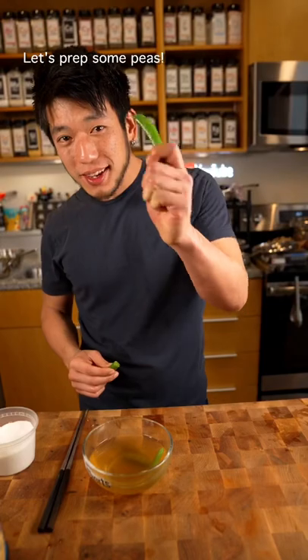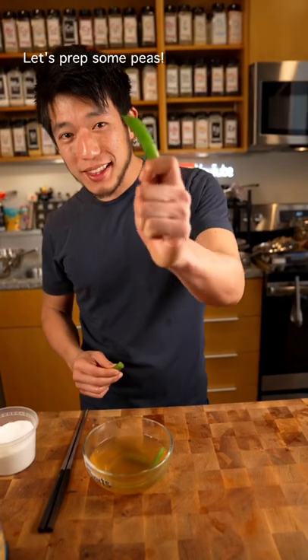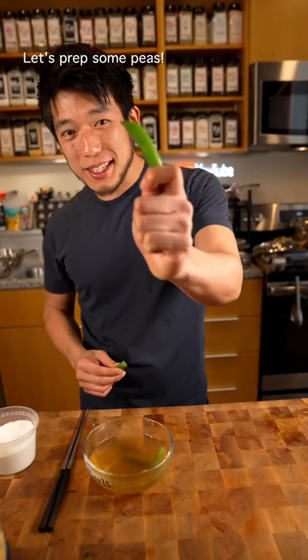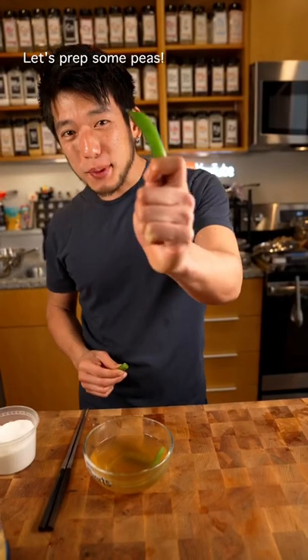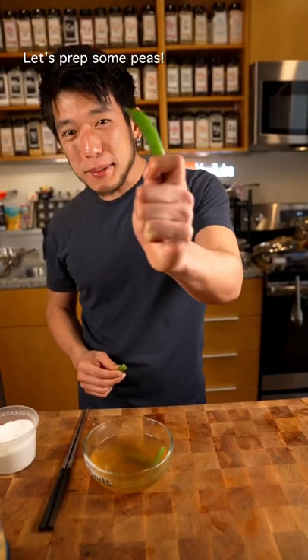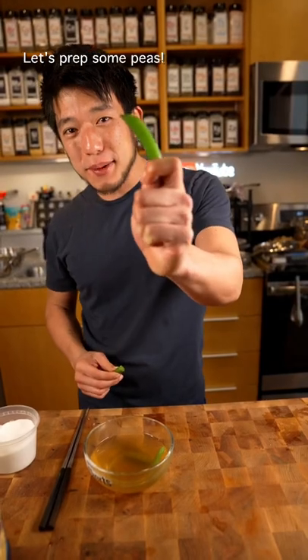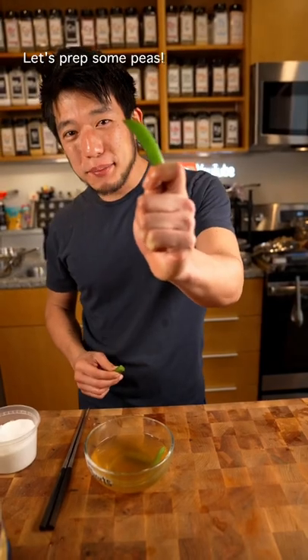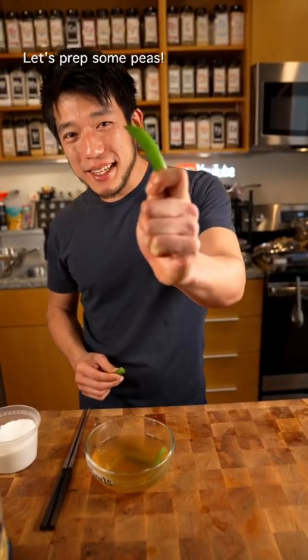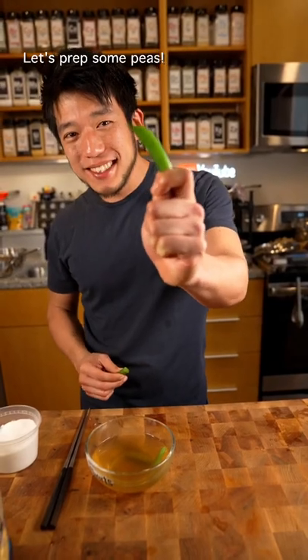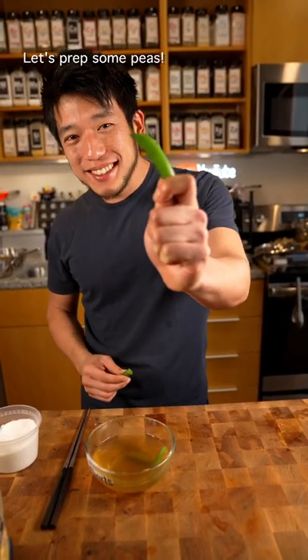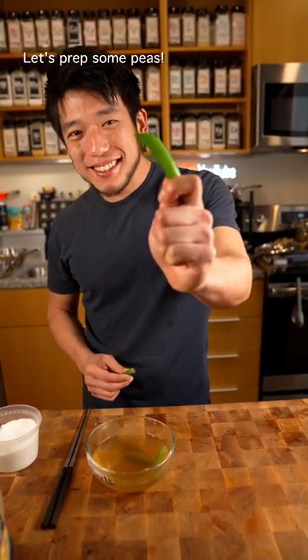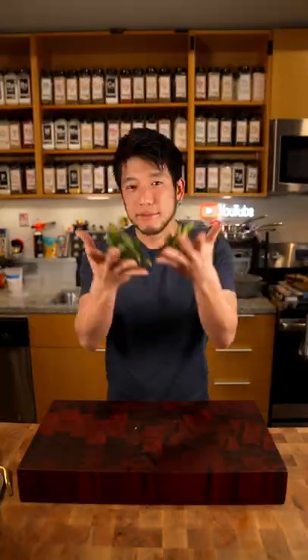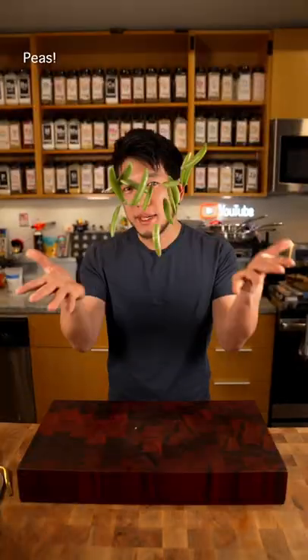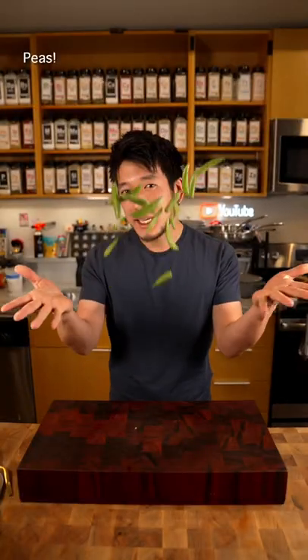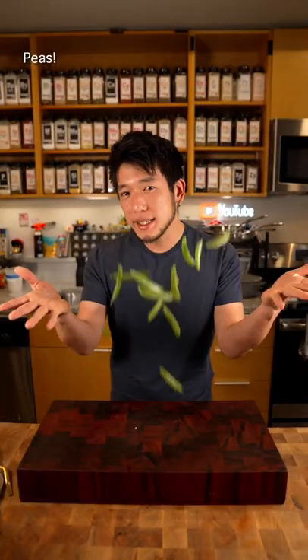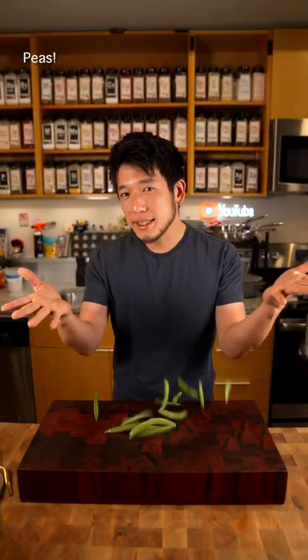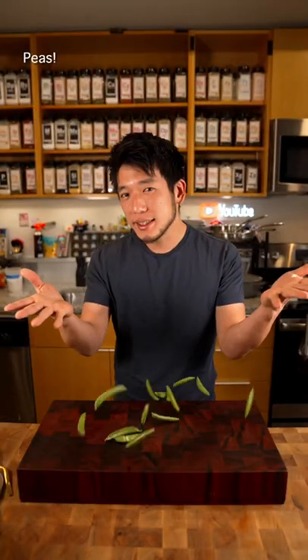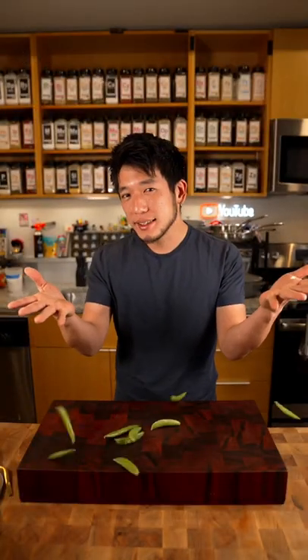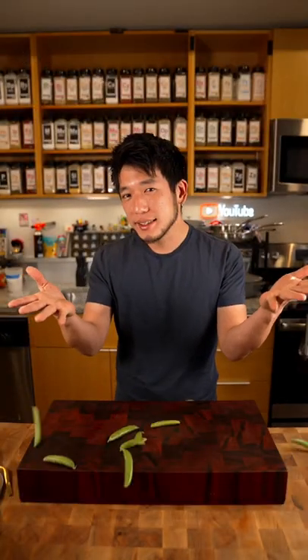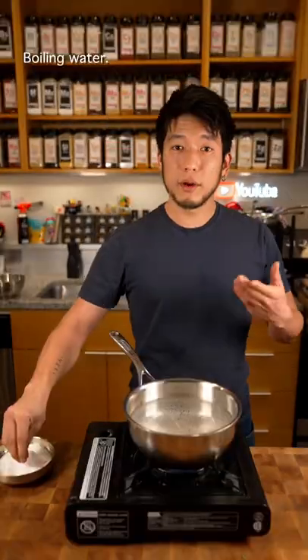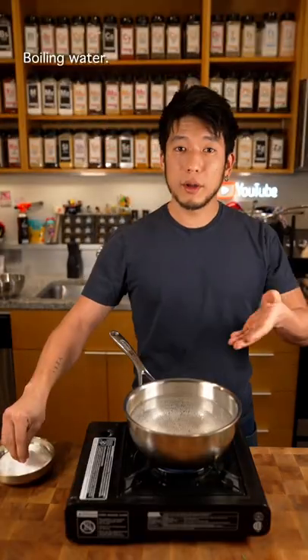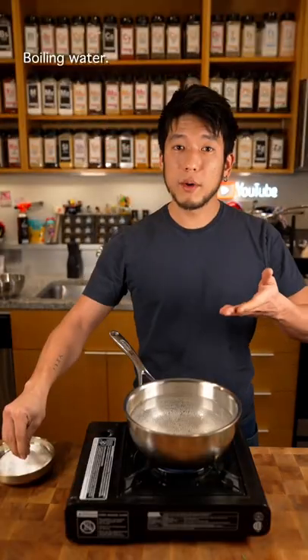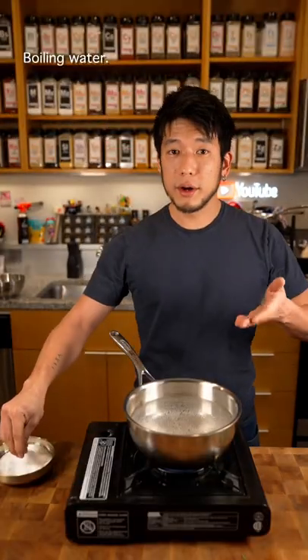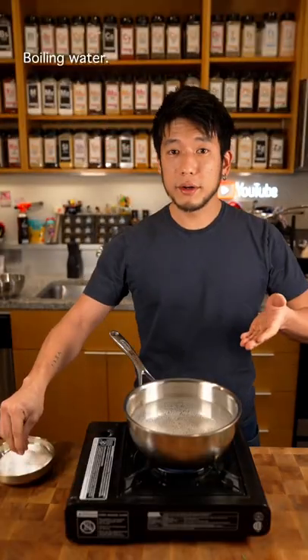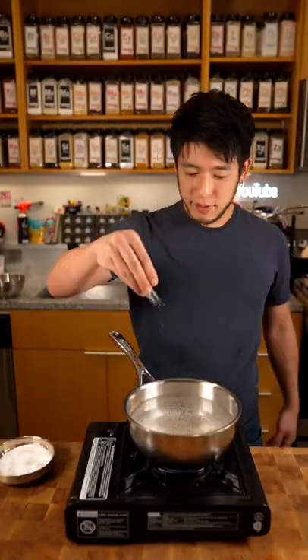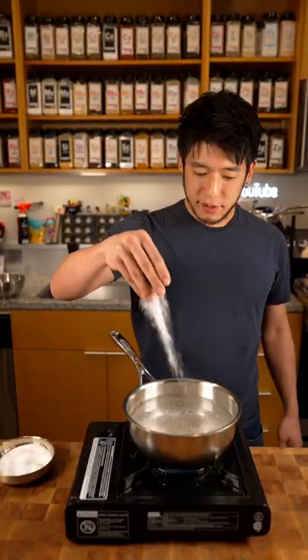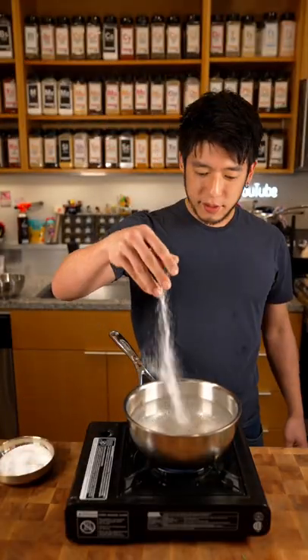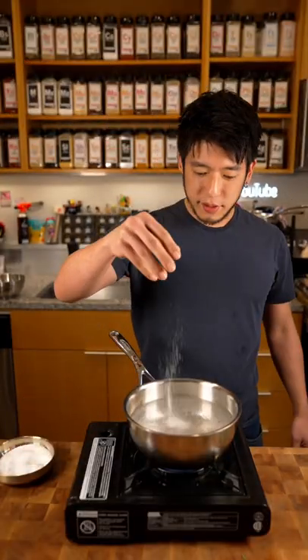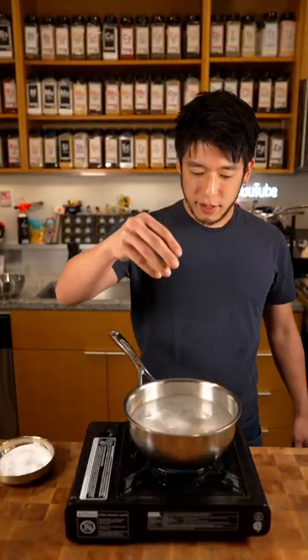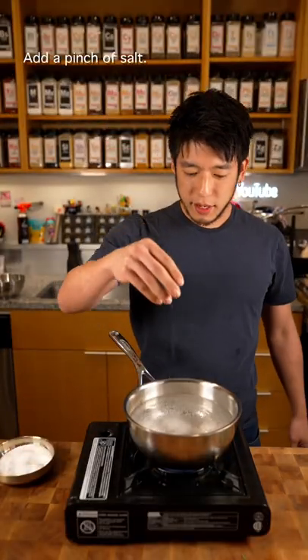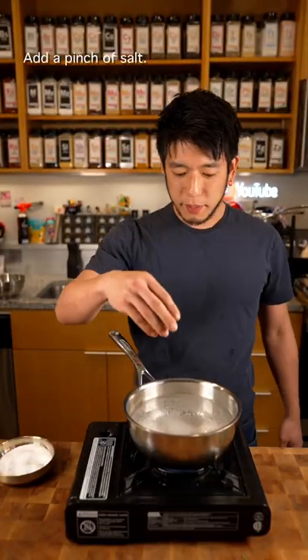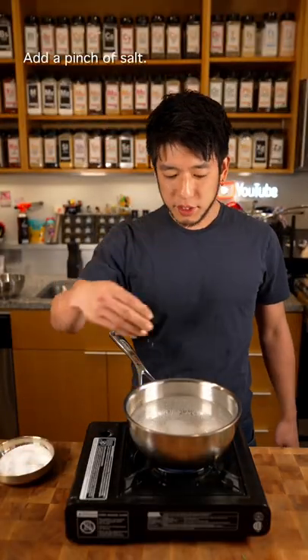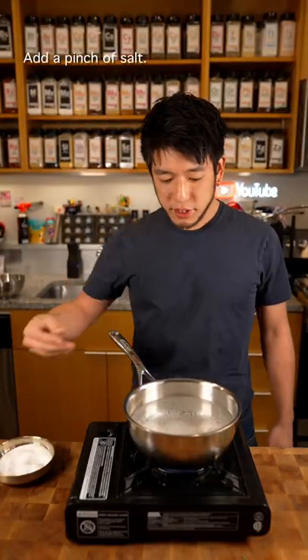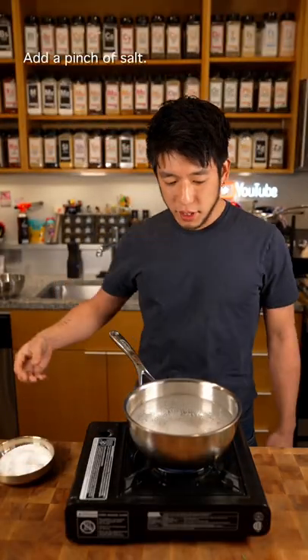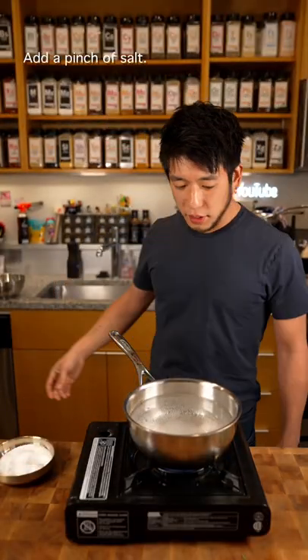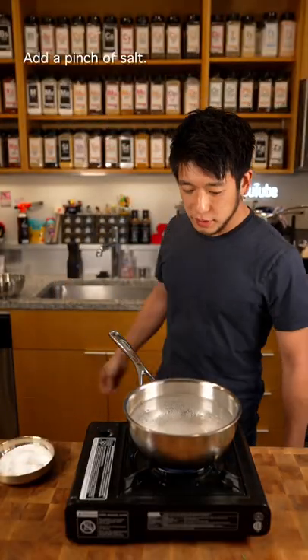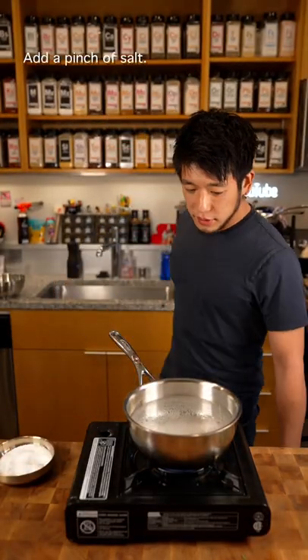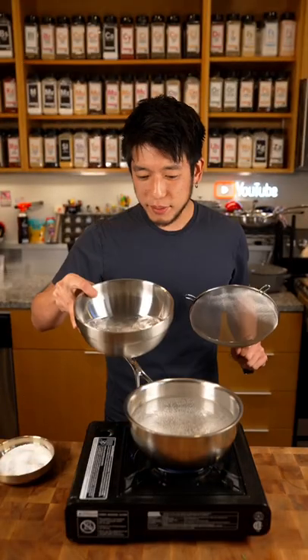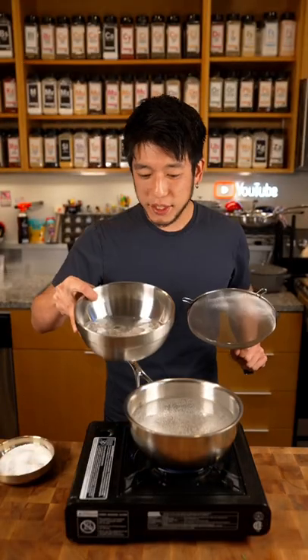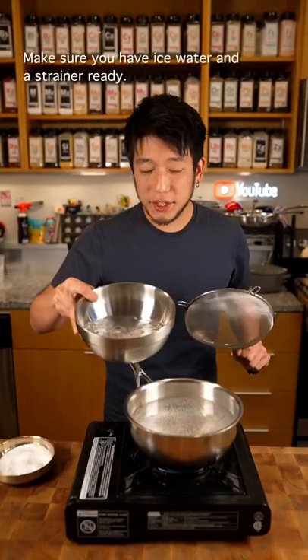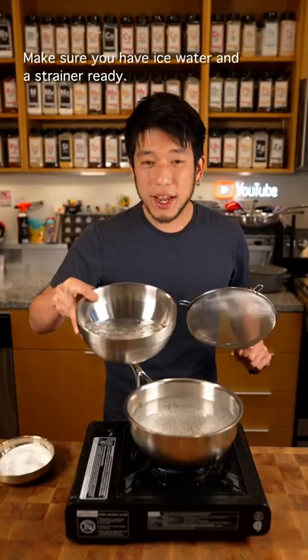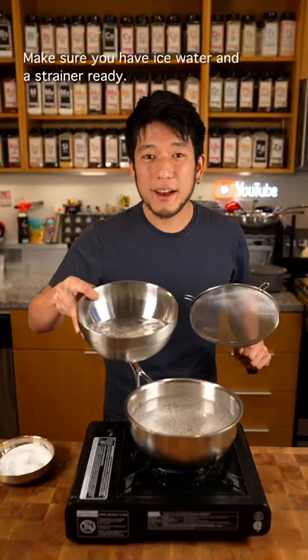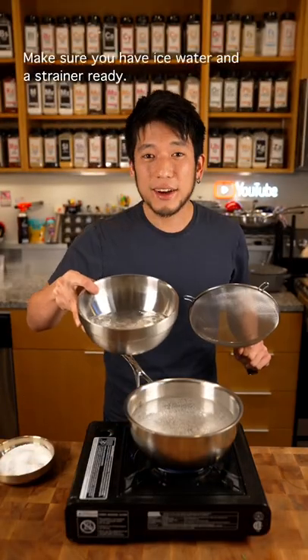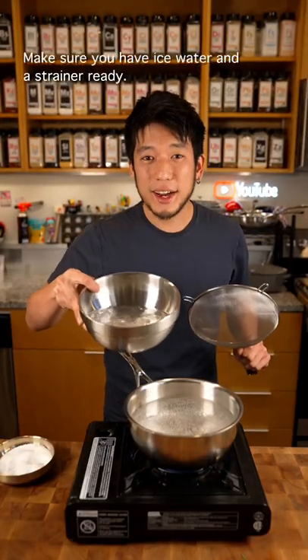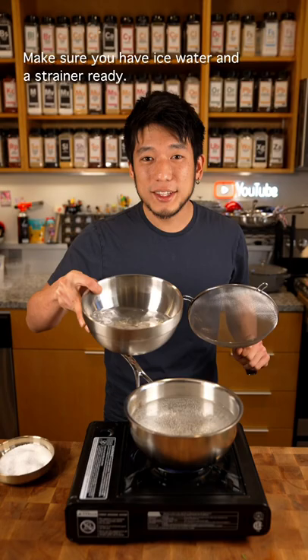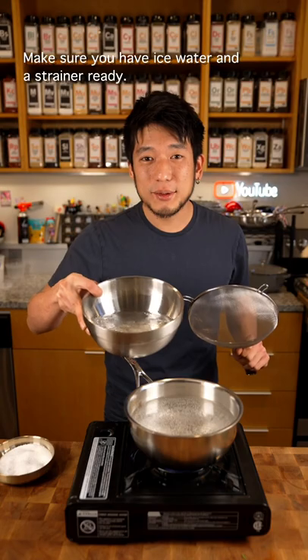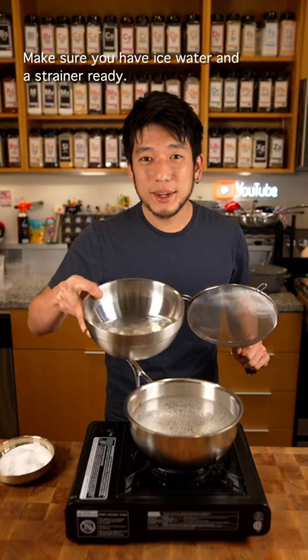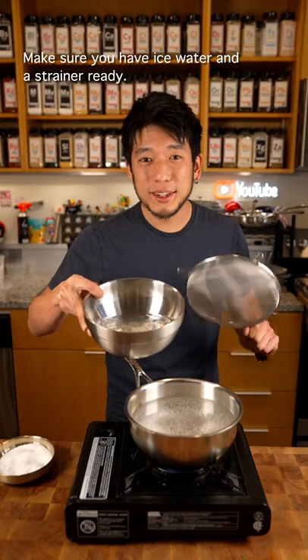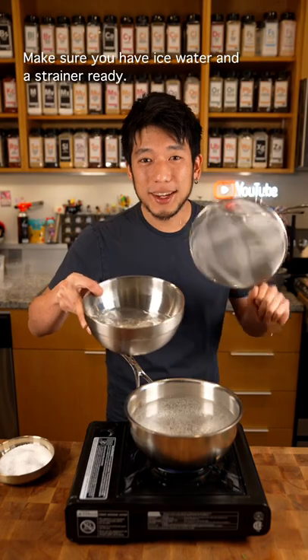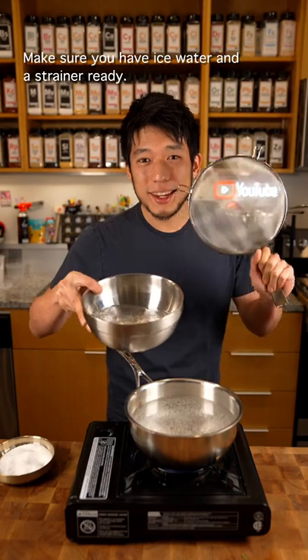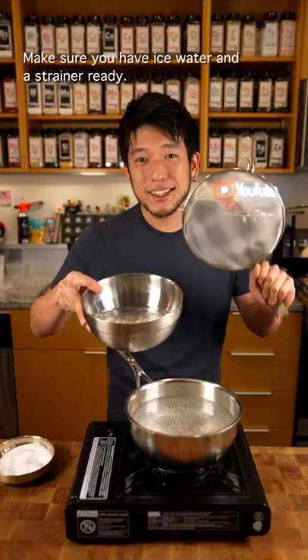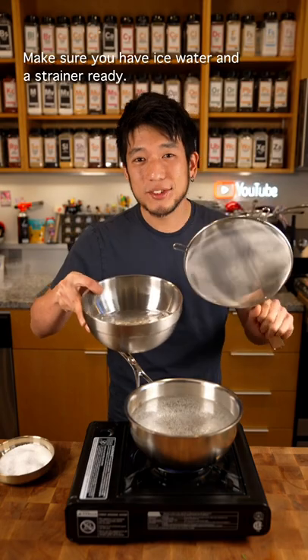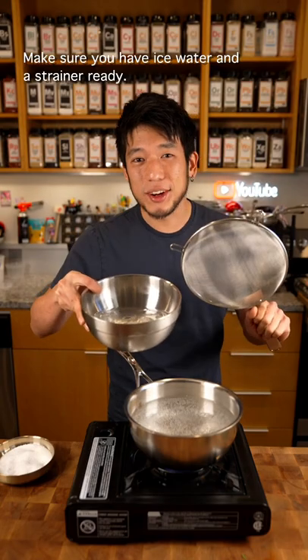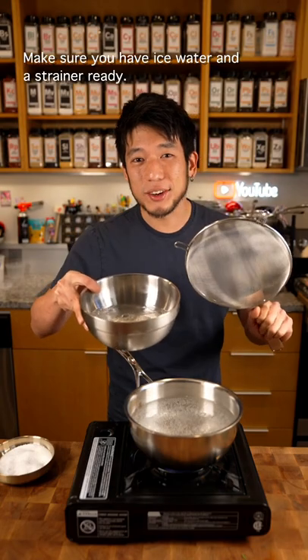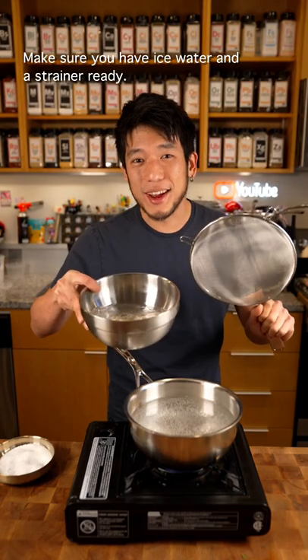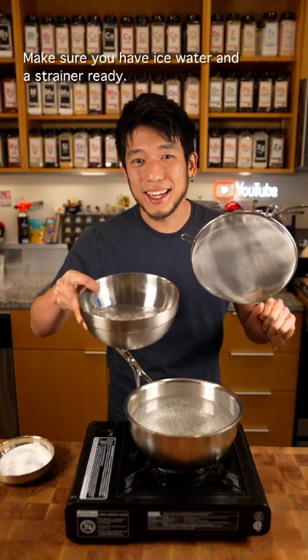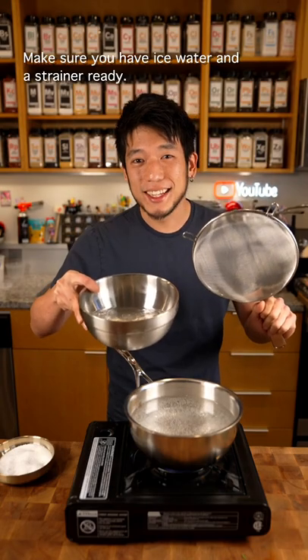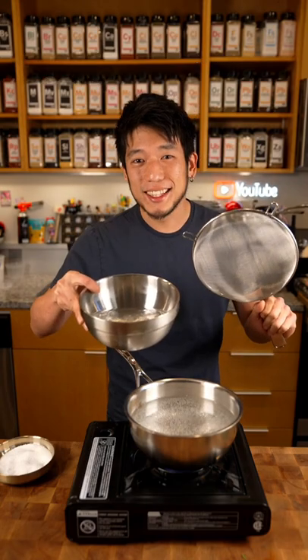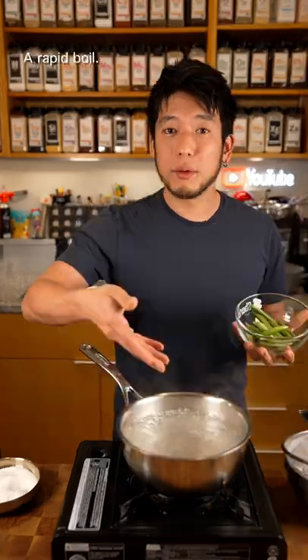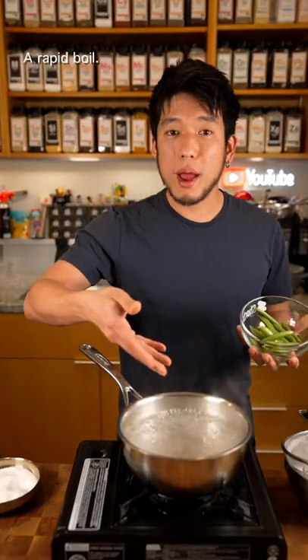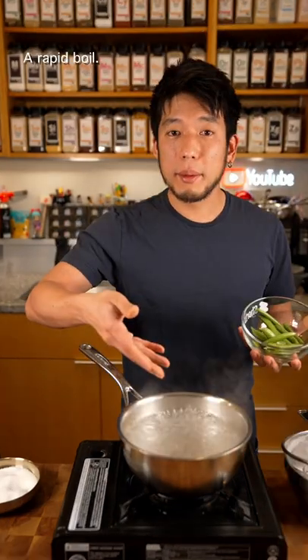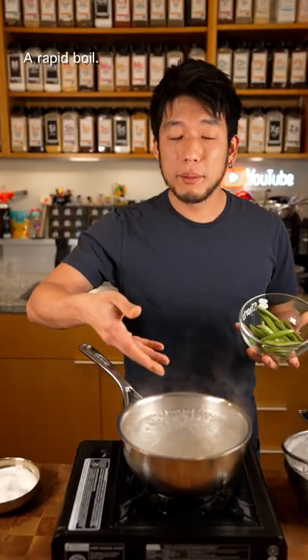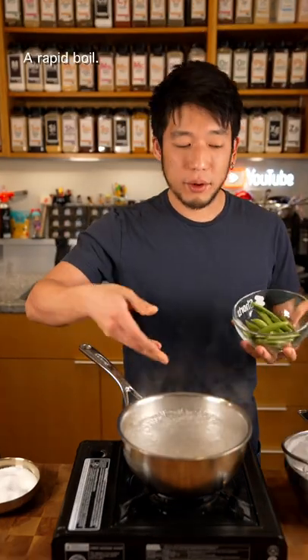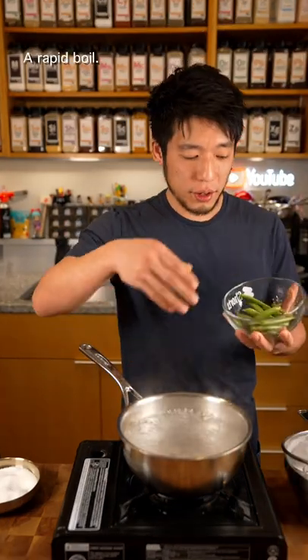Let's prep some peas. Boiling water, add a pinch of salt. Make sure you have ice water and a strainer ready. A rapid boil.